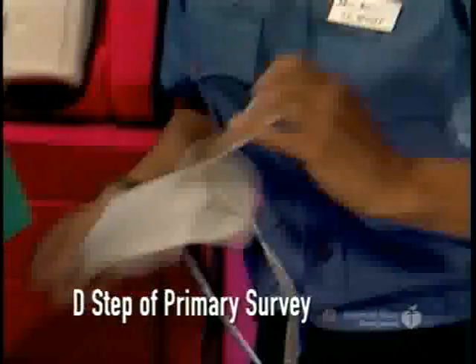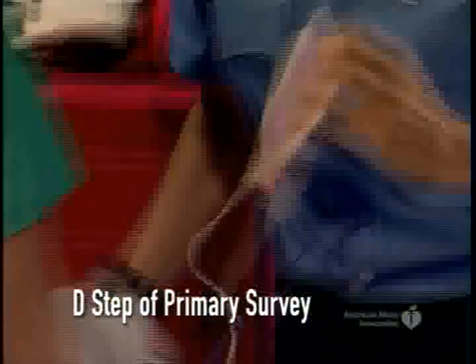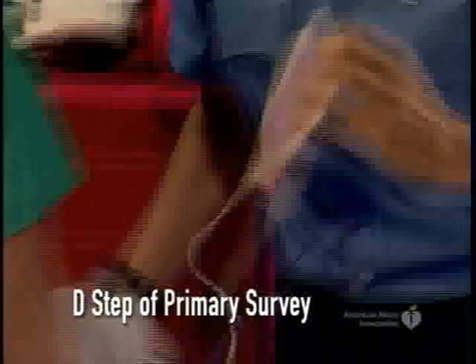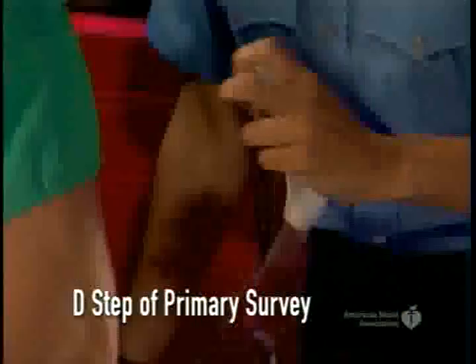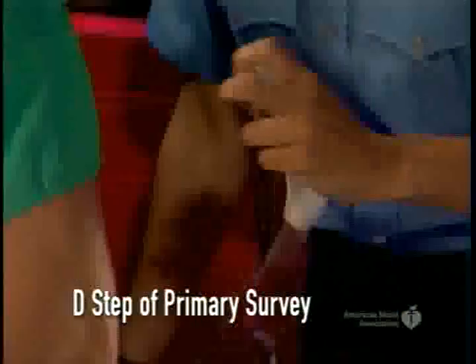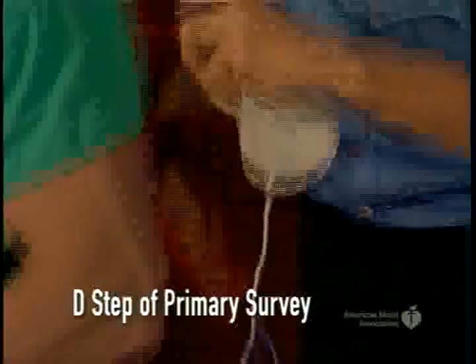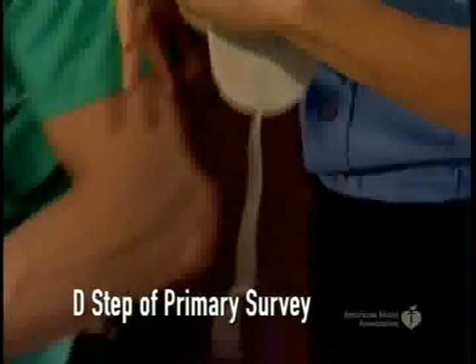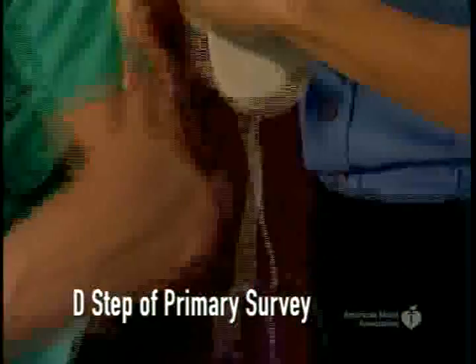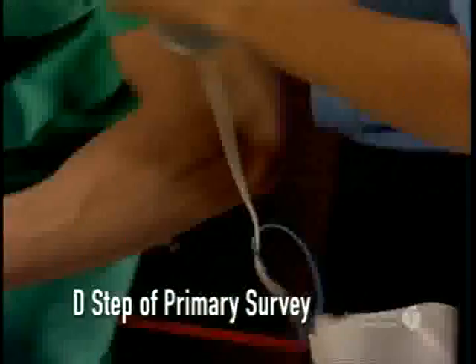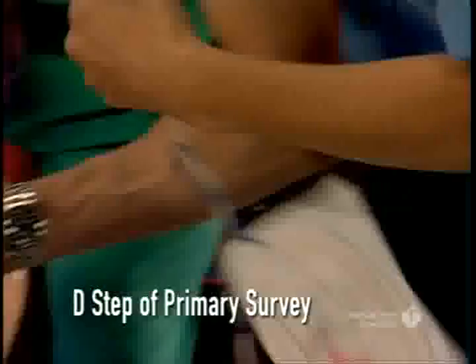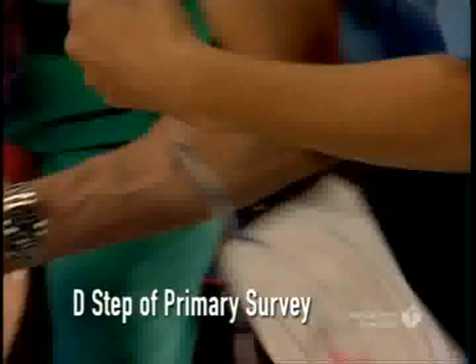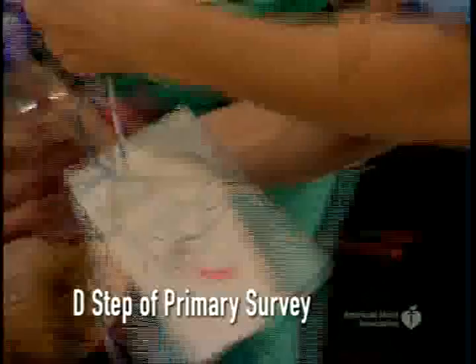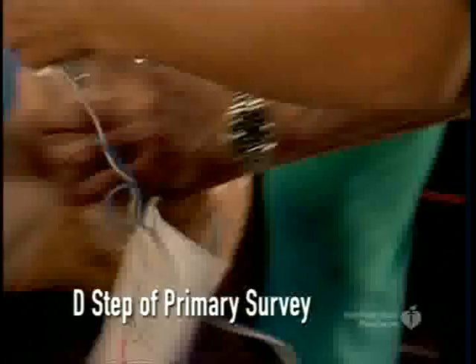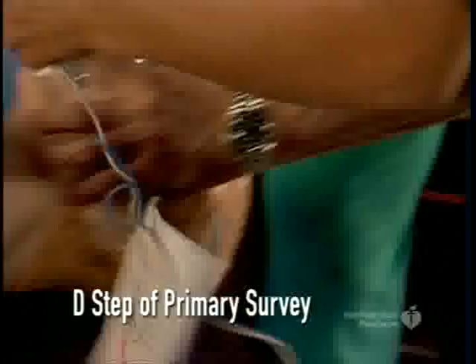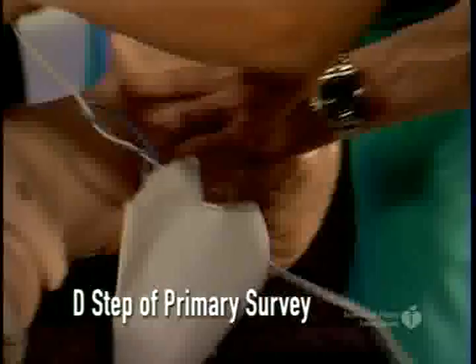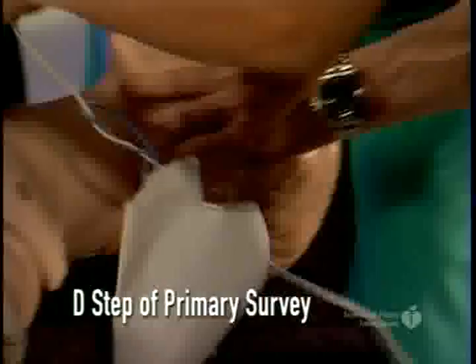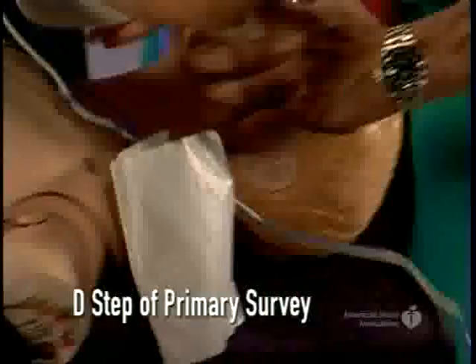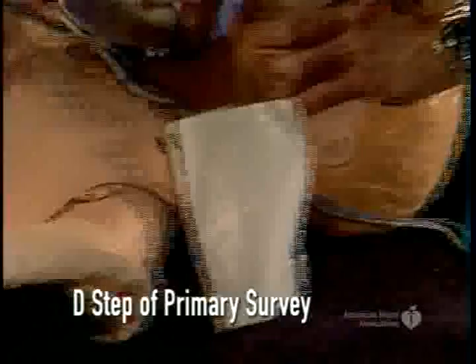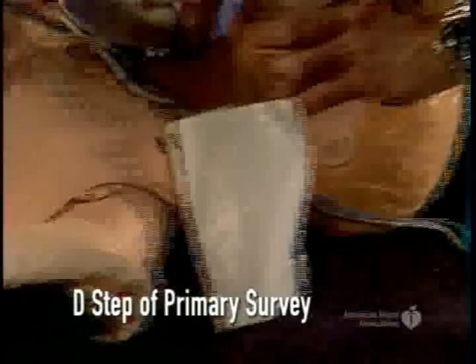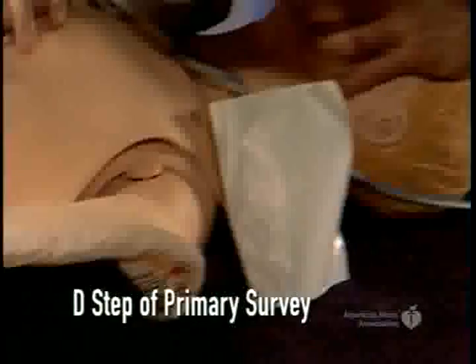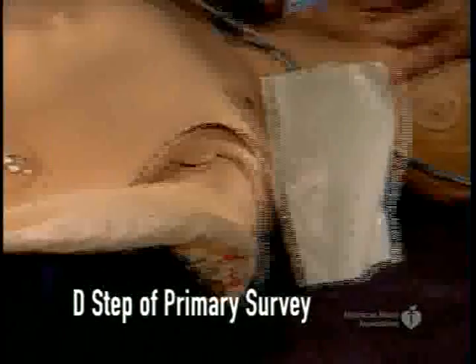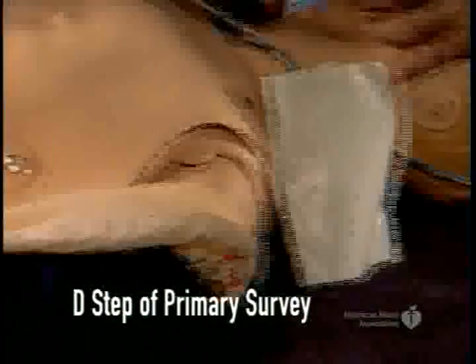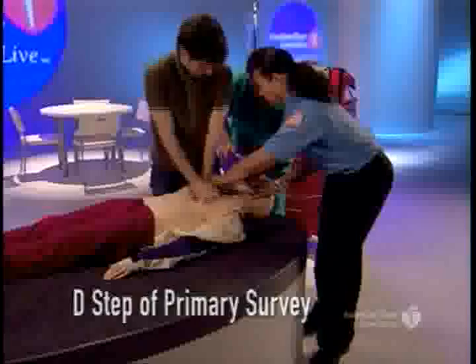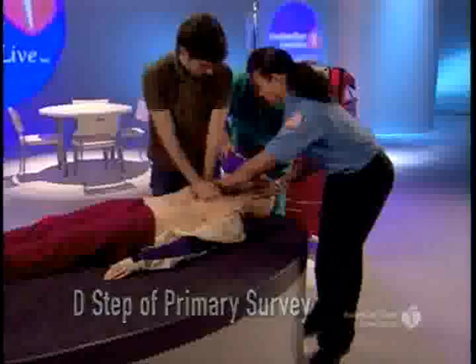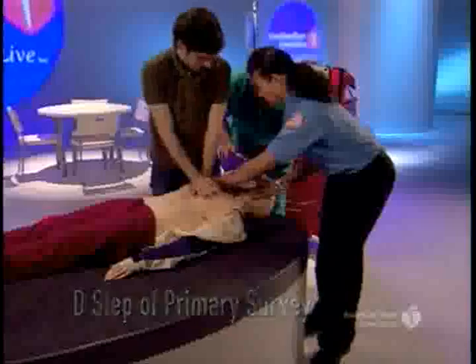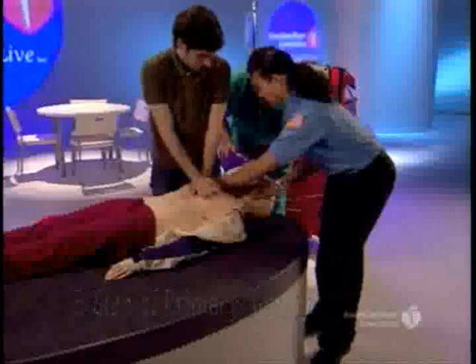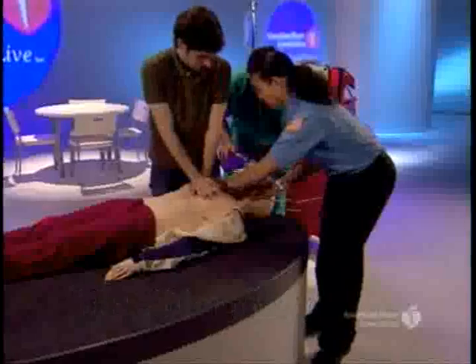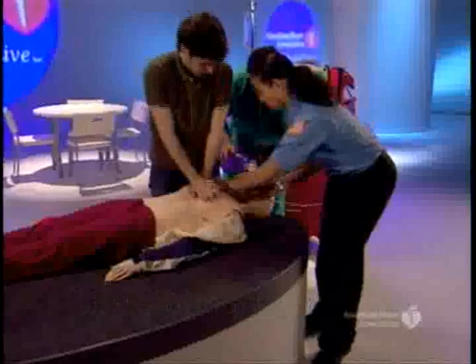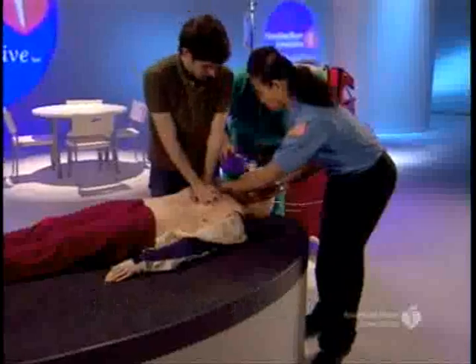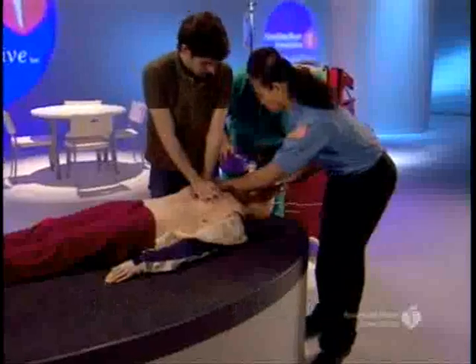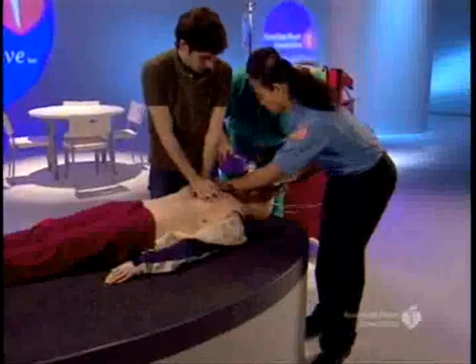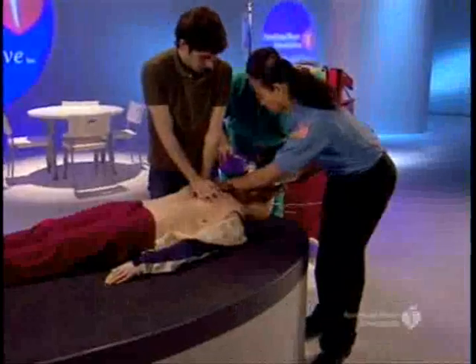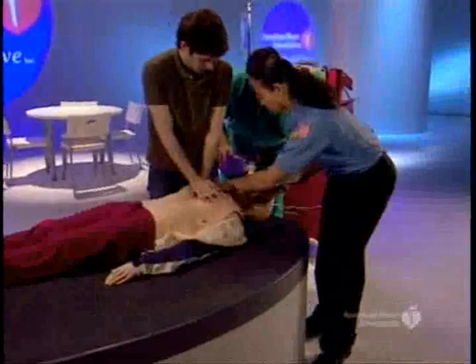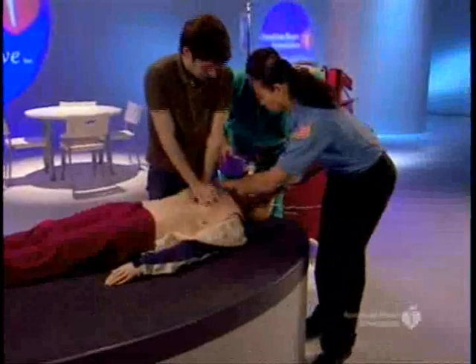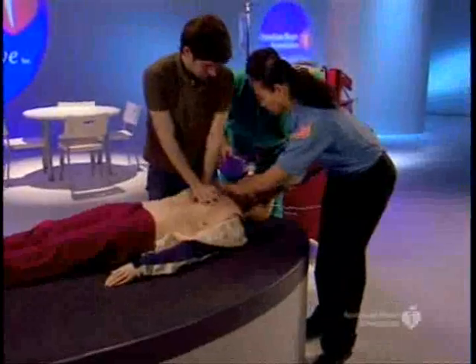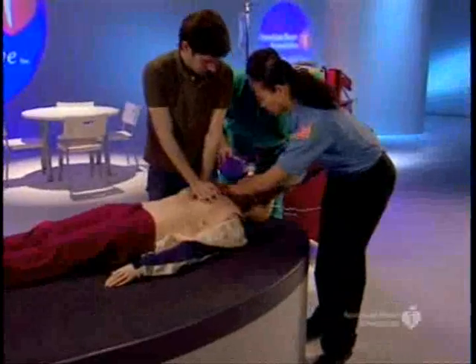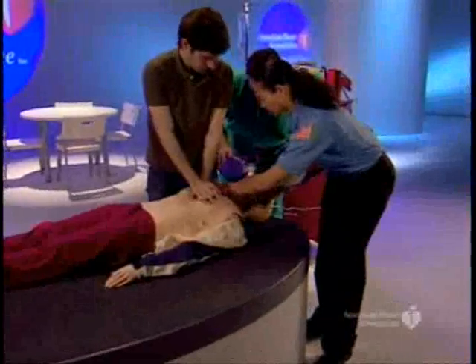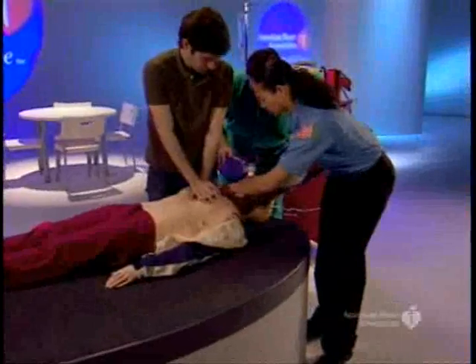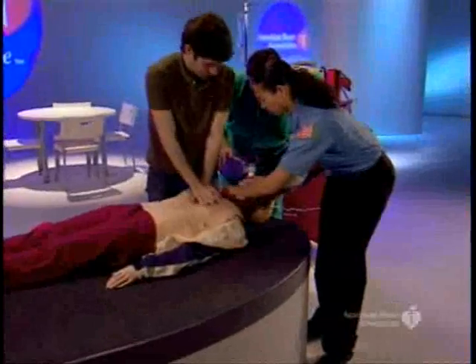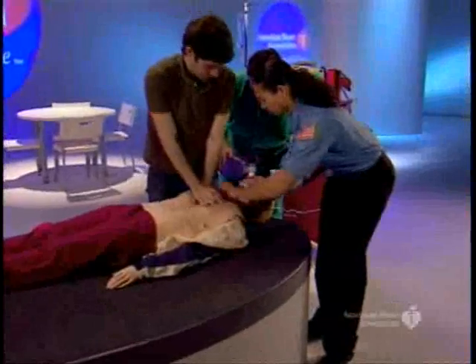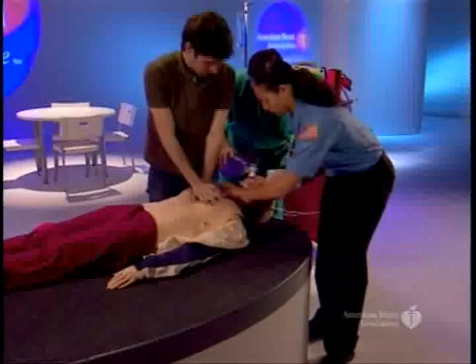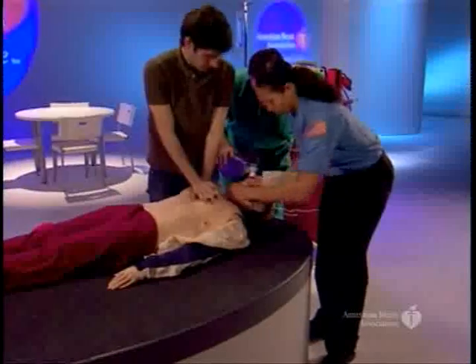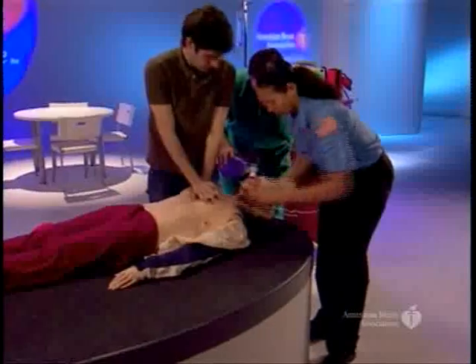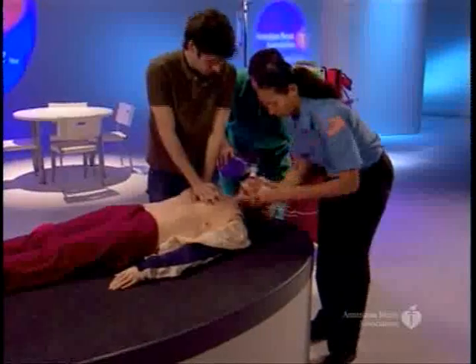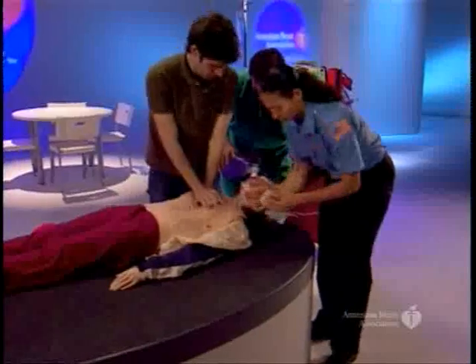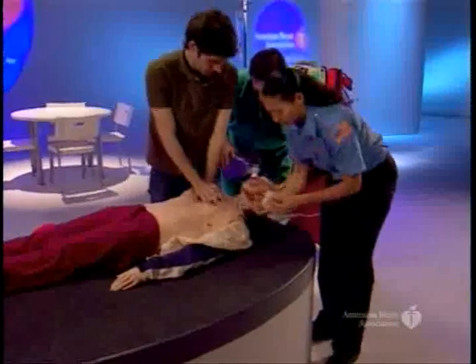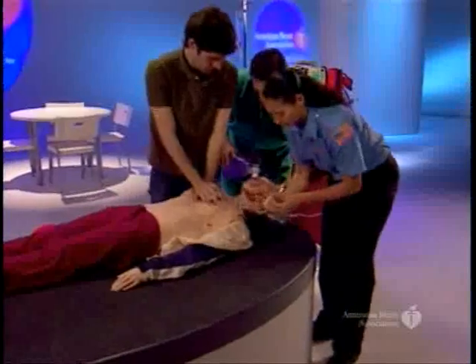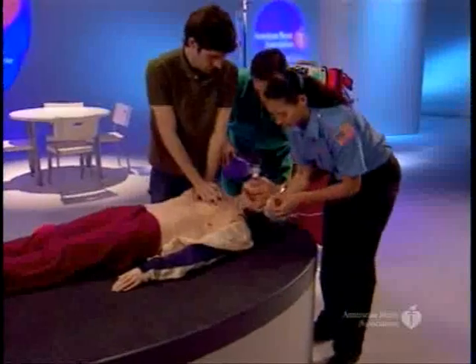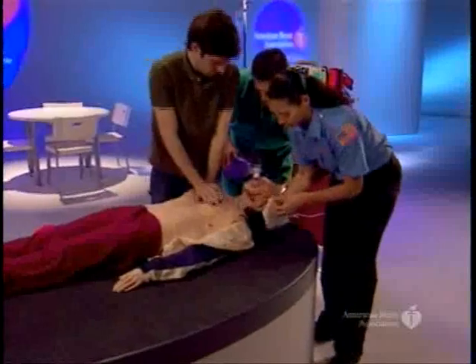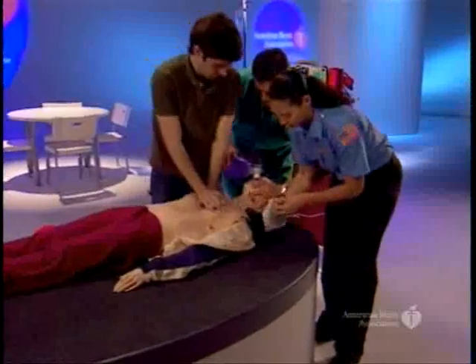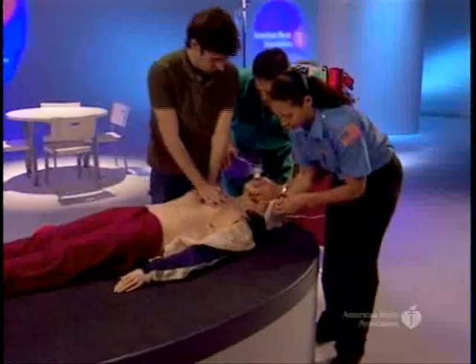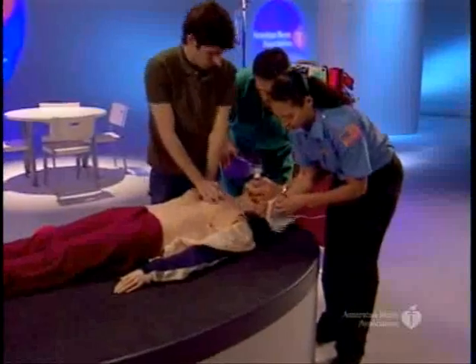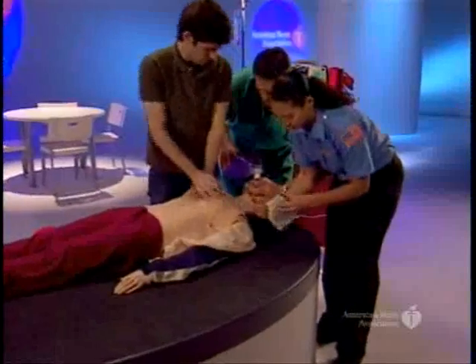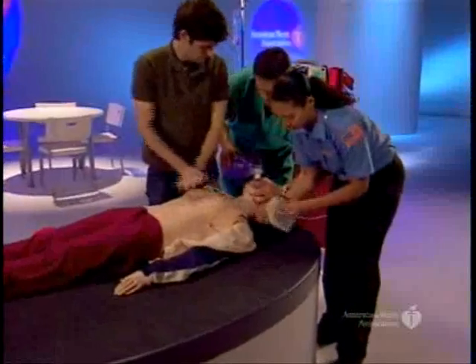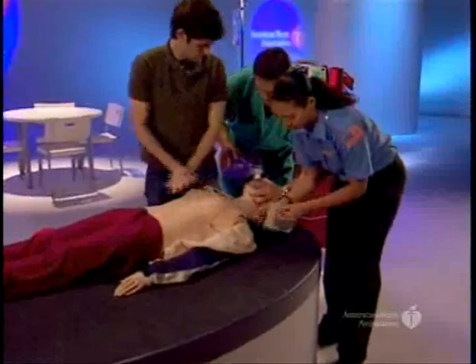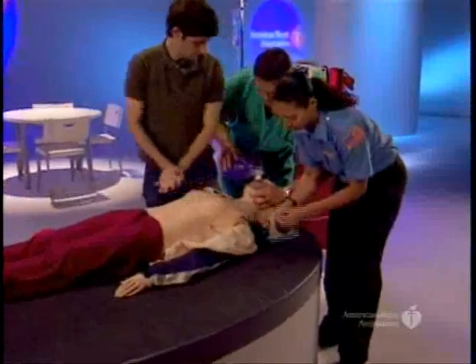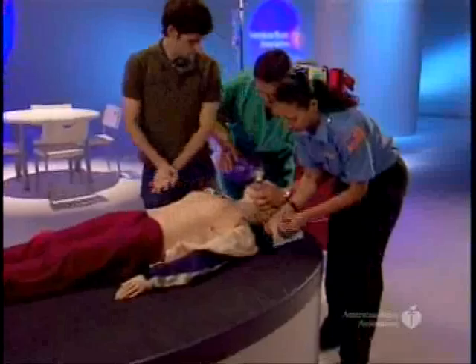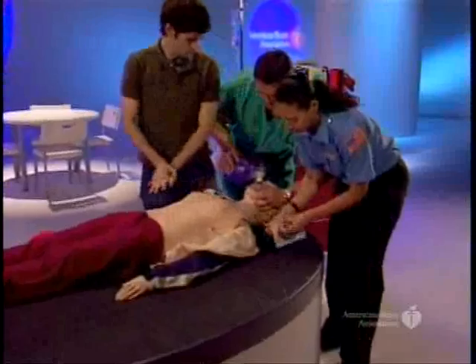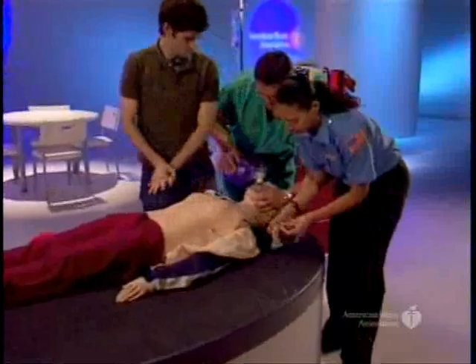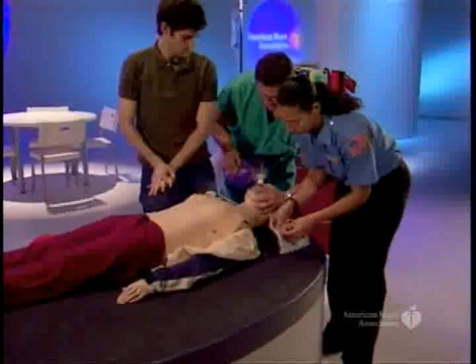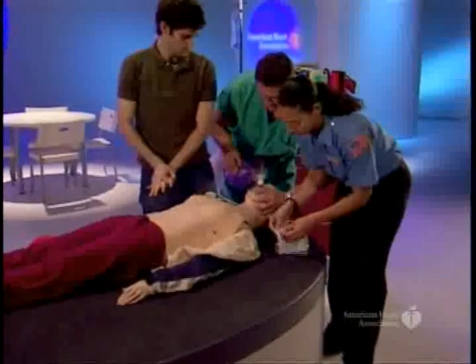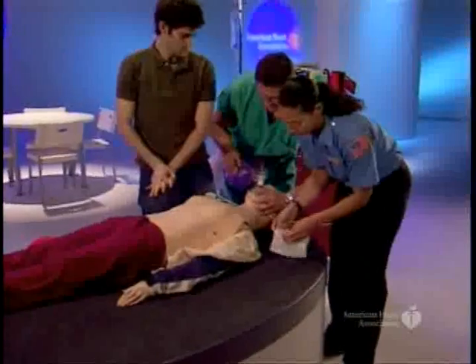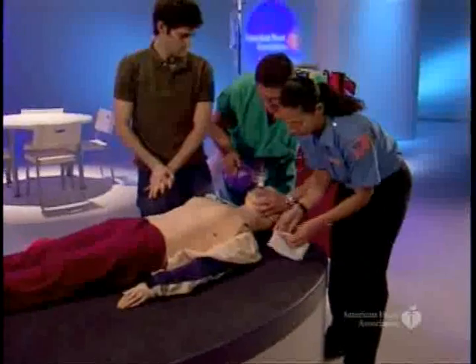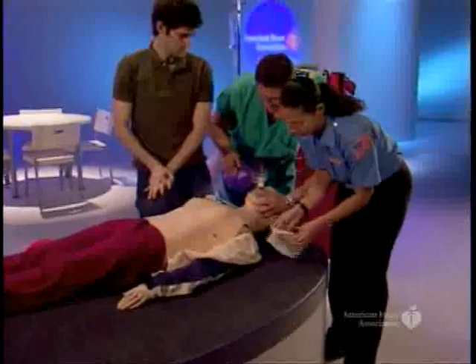Apply pads to the patient's bare chest. Plug in the pads connector.